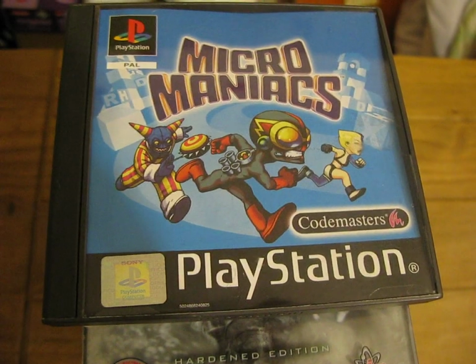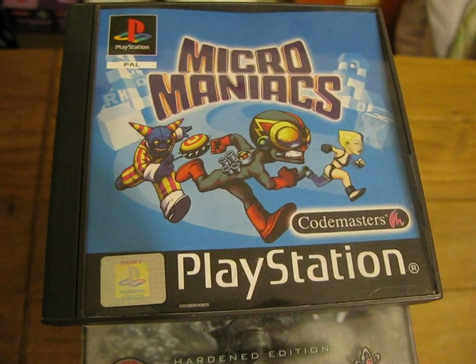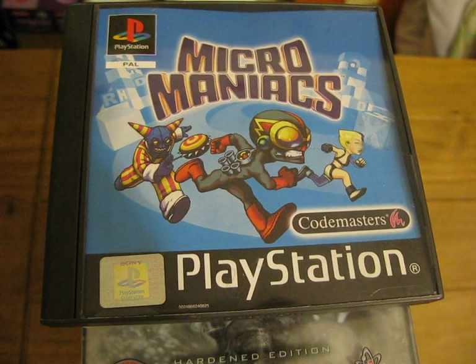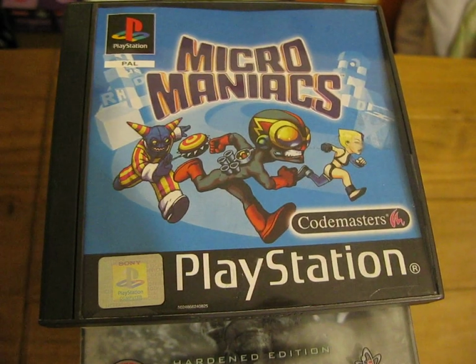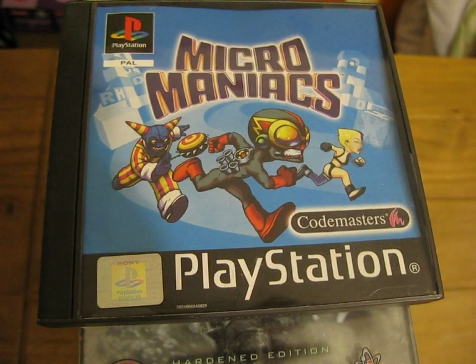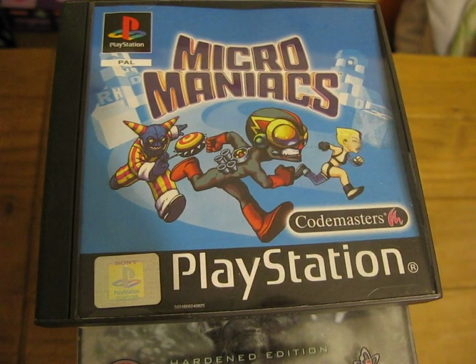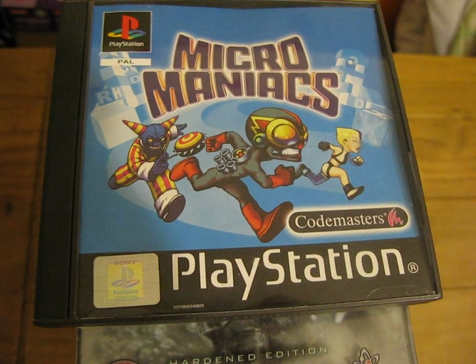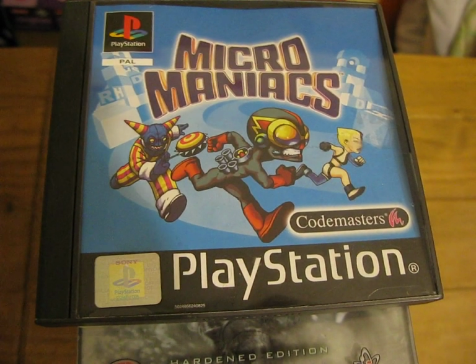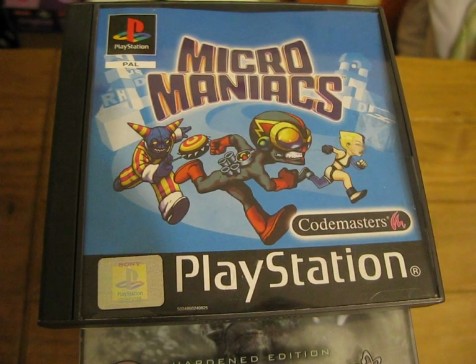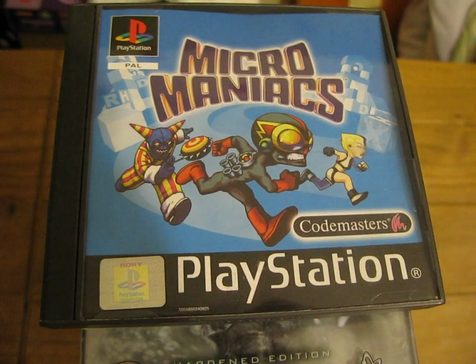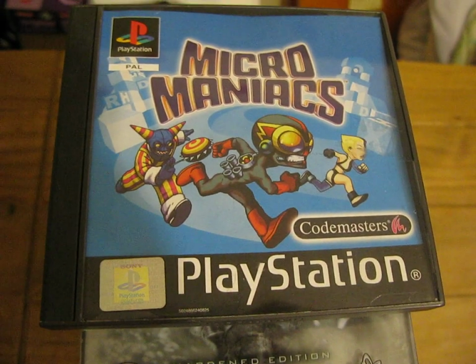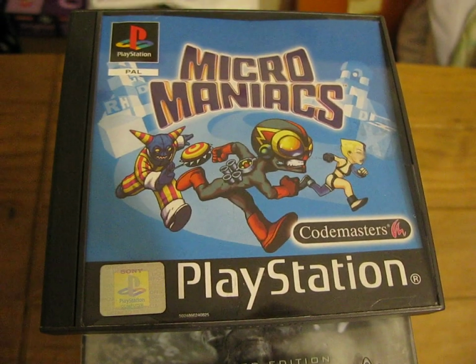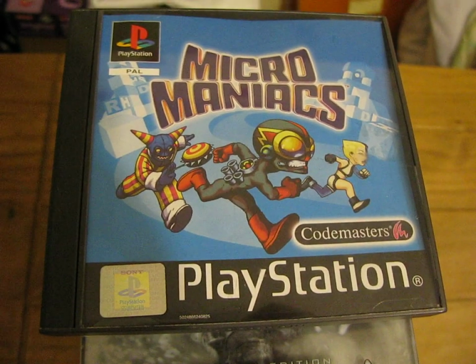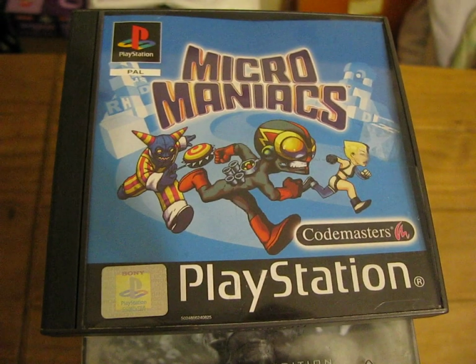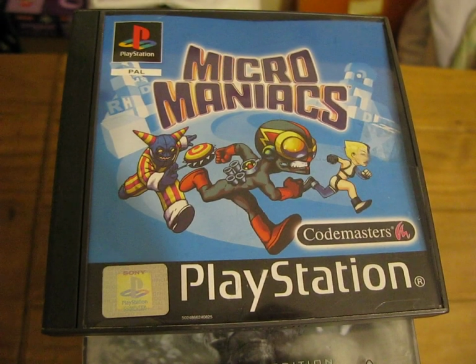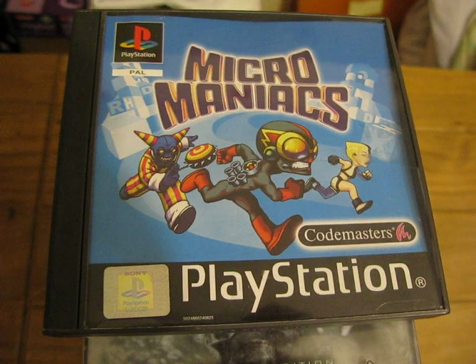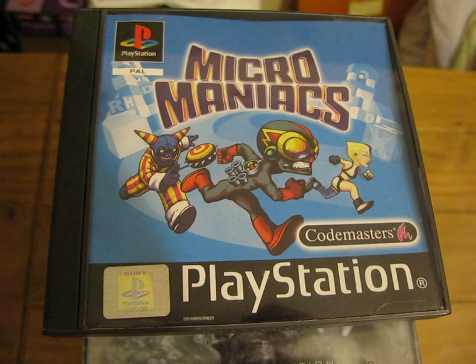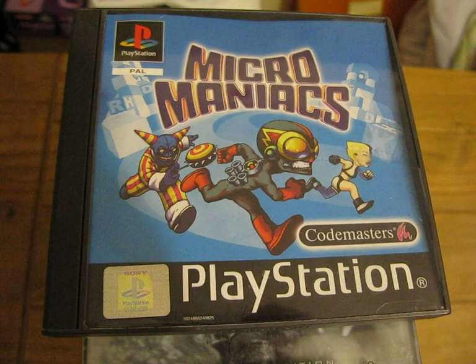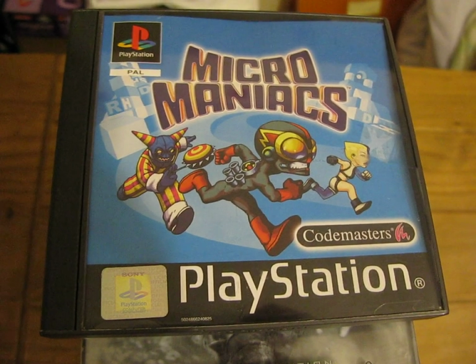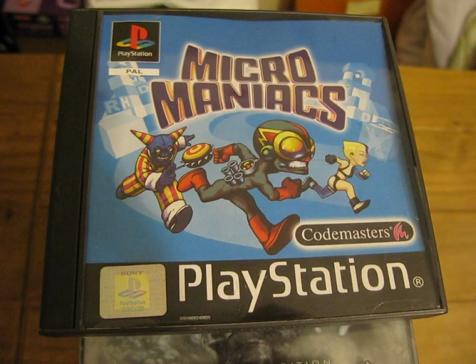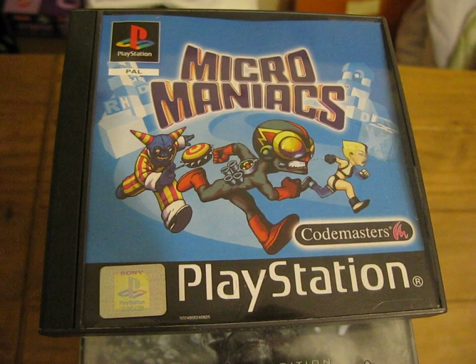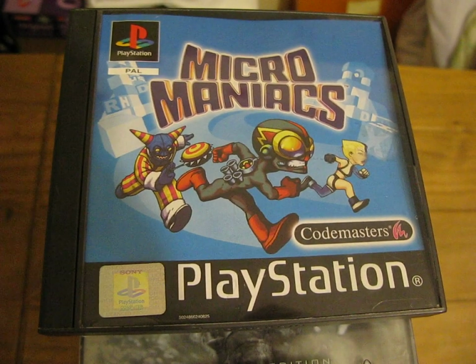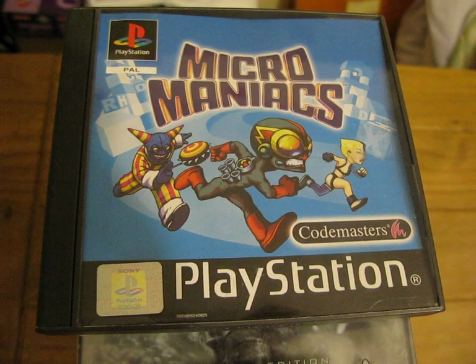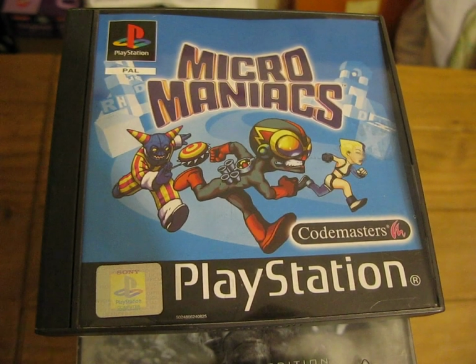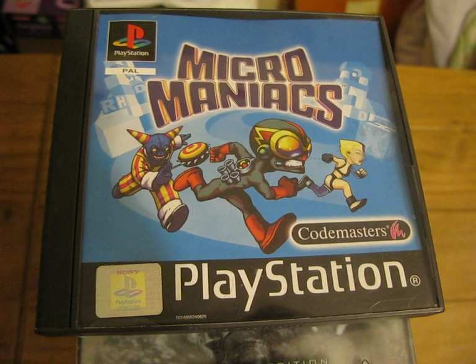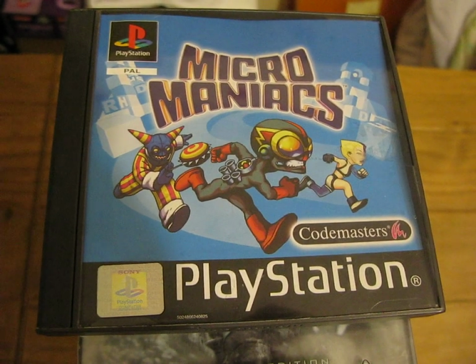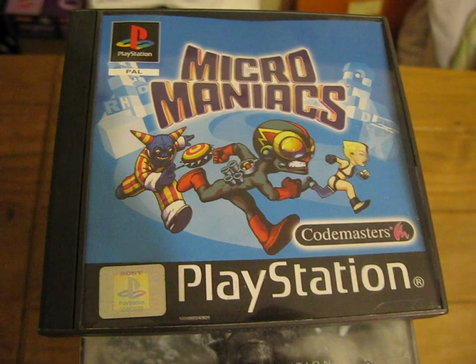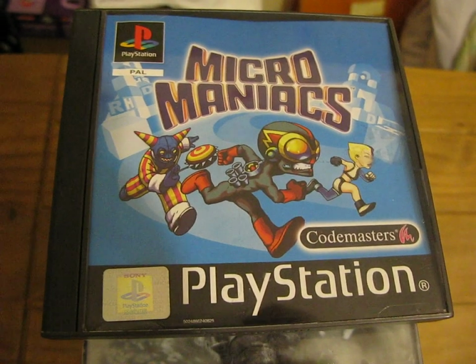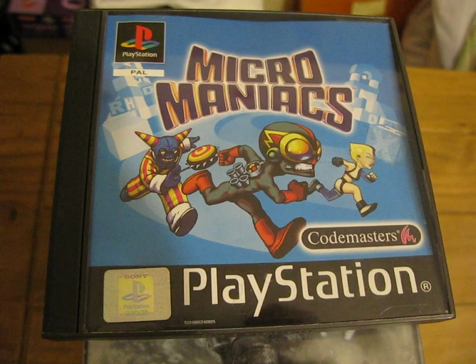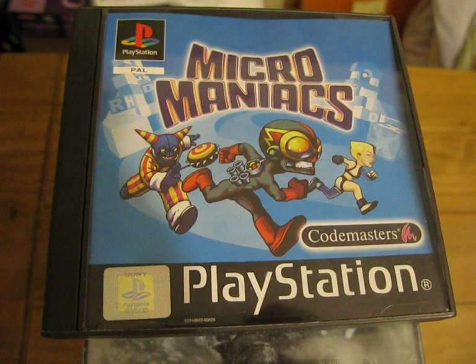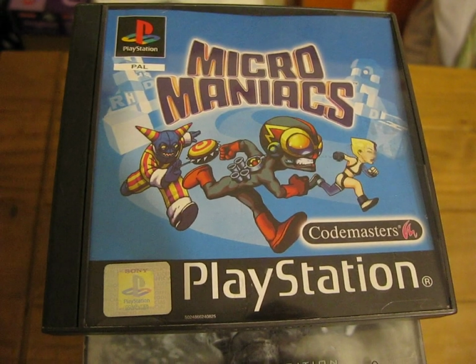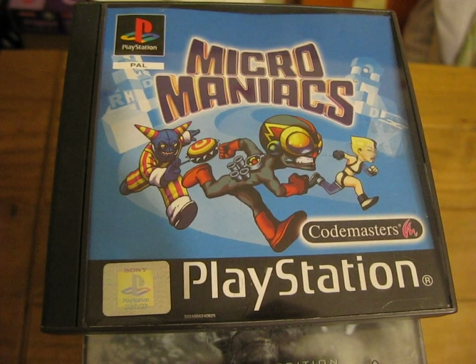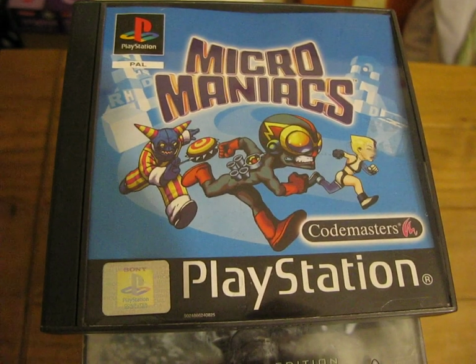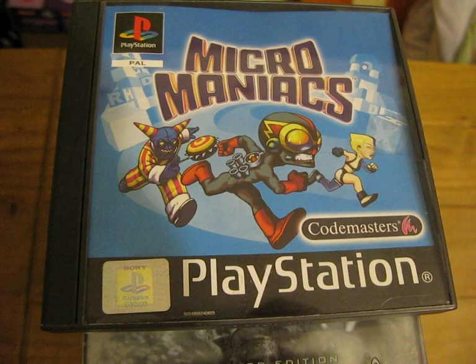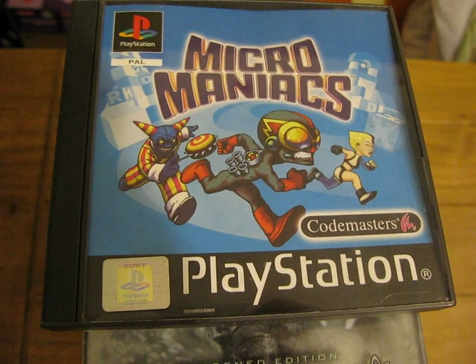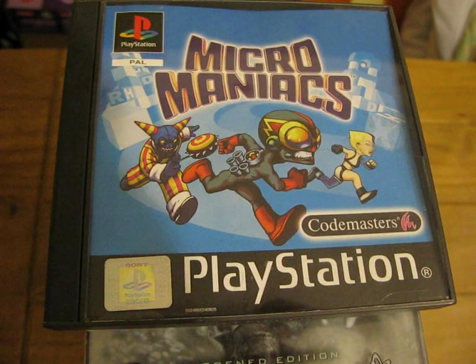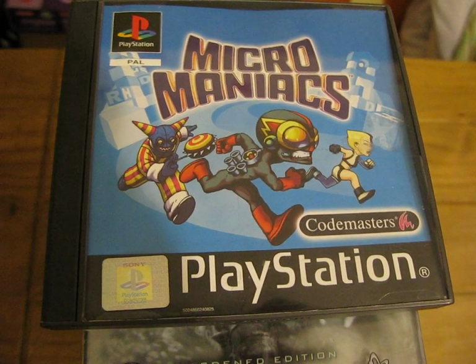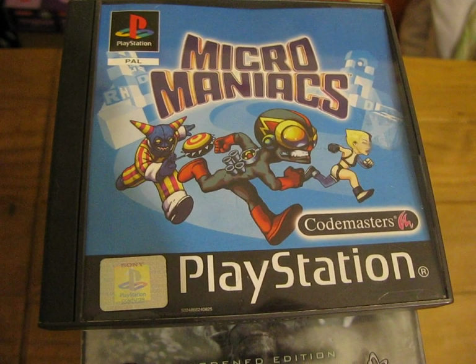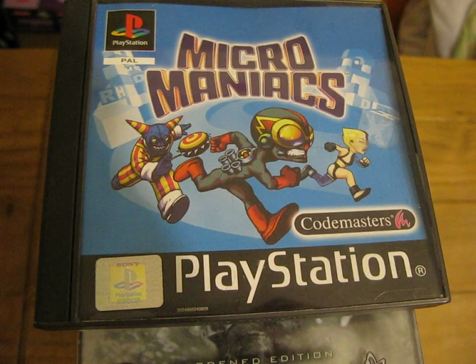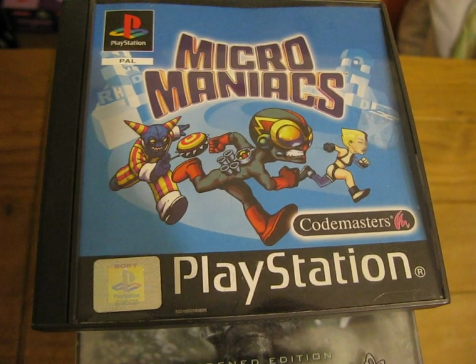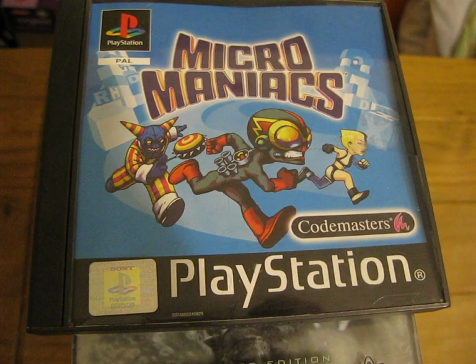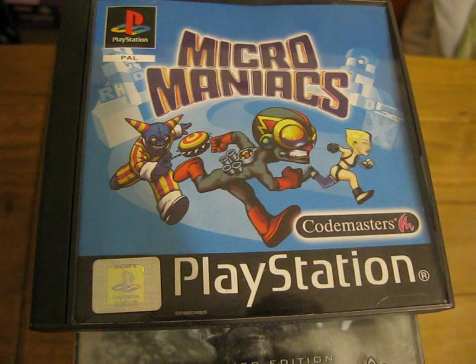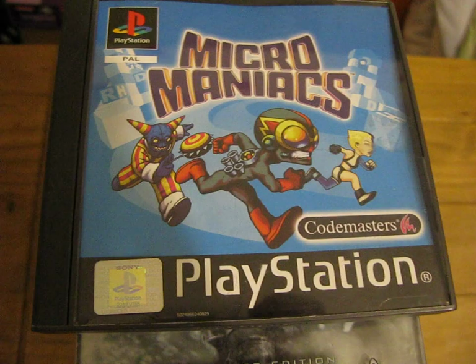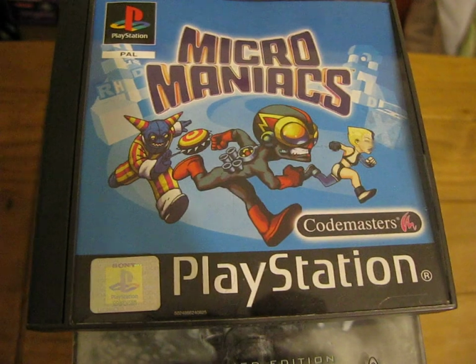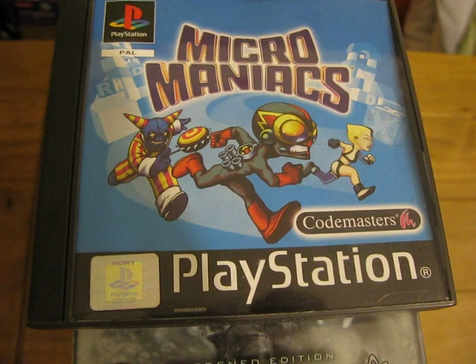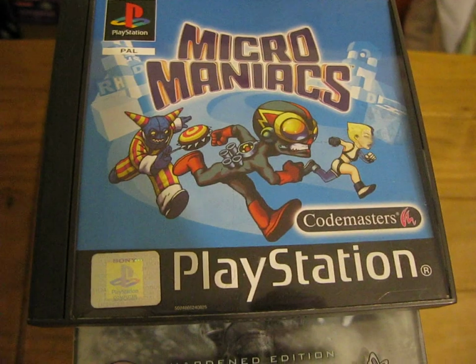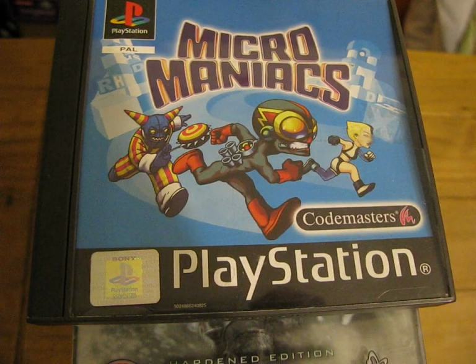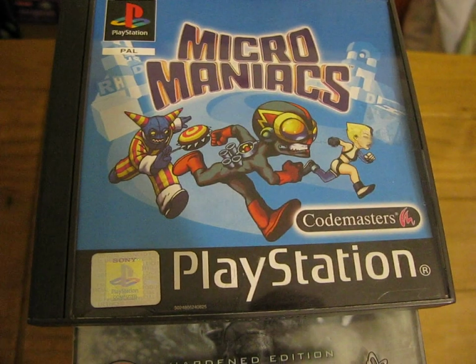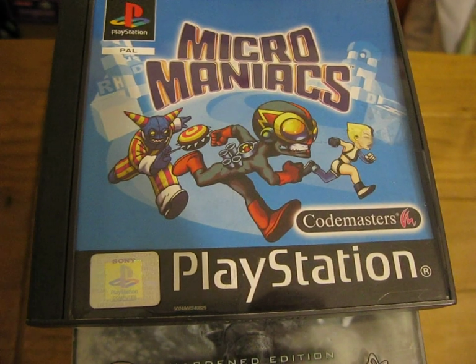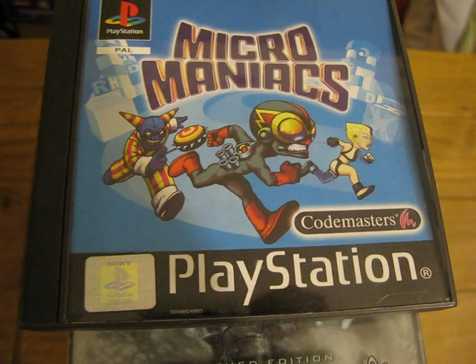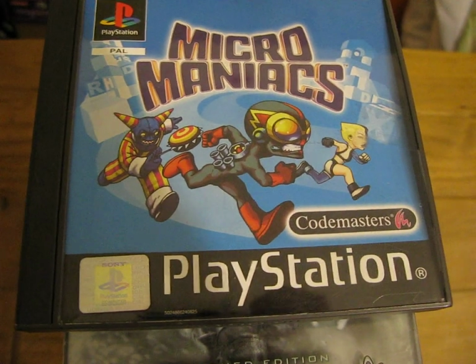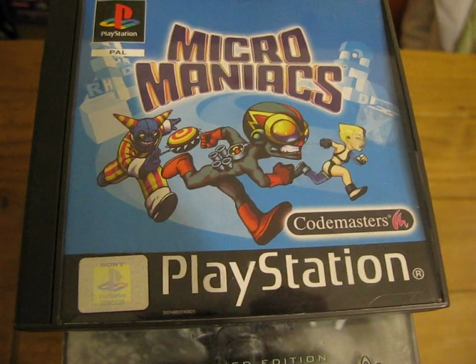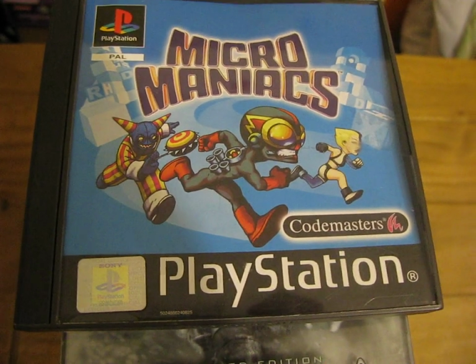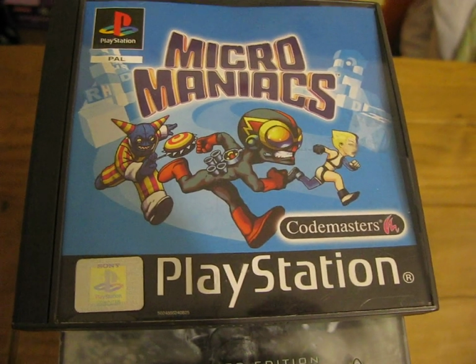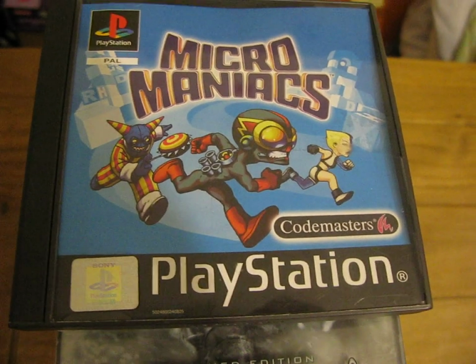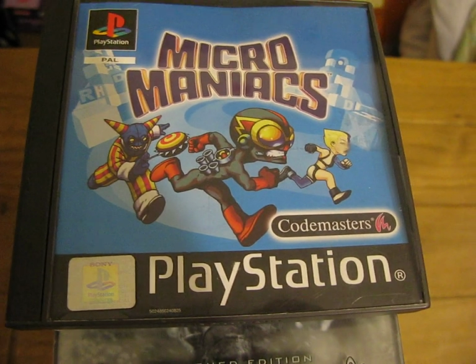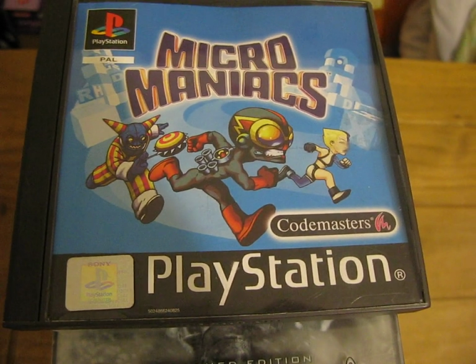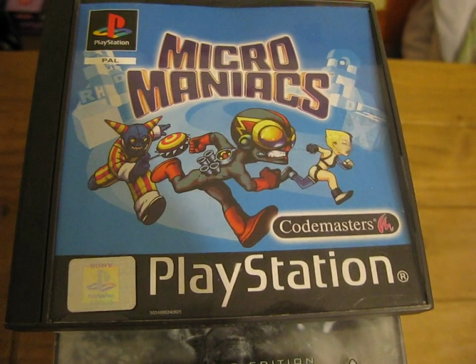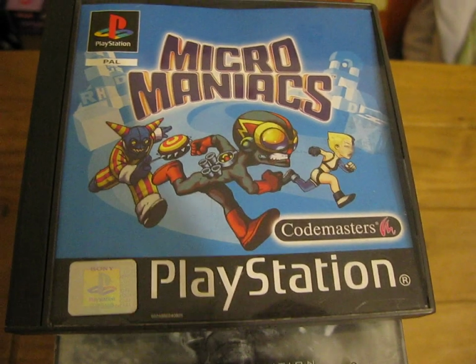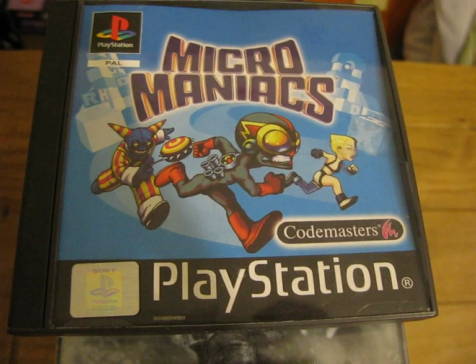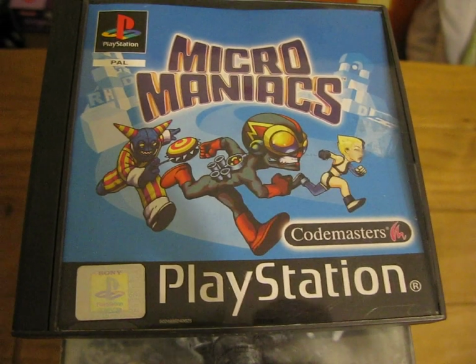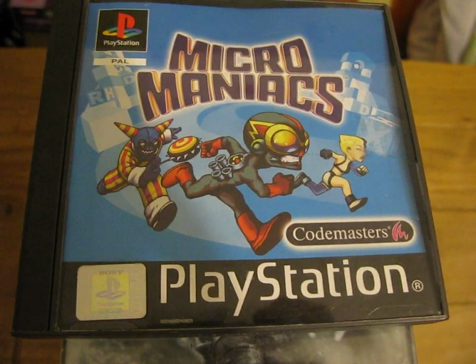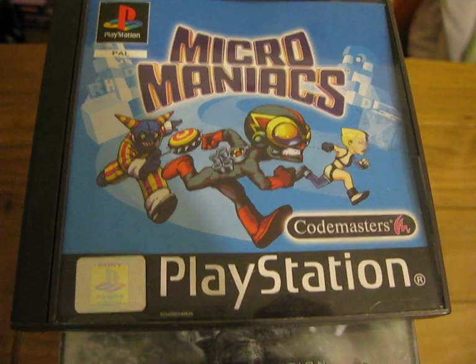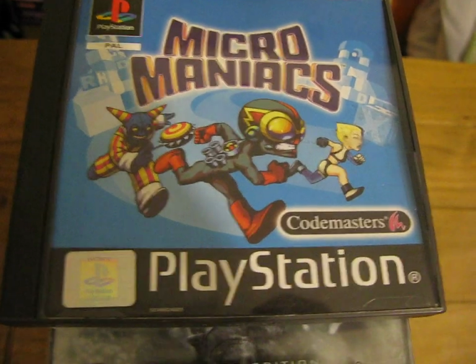Hey YouTube, it's Tuesday the 25th of September and these are my latest gaming pickups. A fair few today so I'm going to skip through these quite fast.